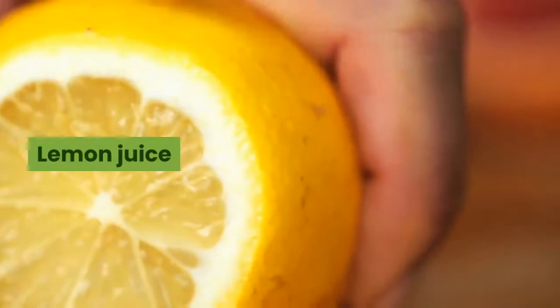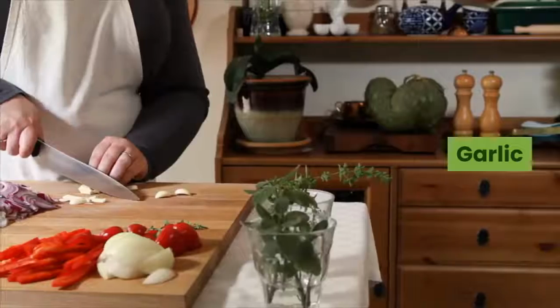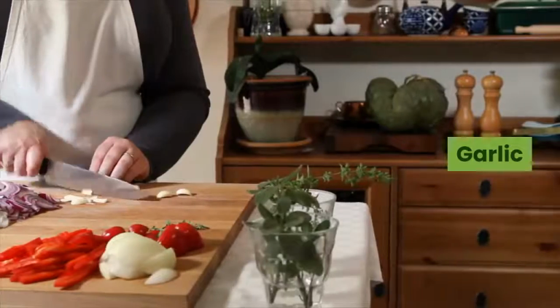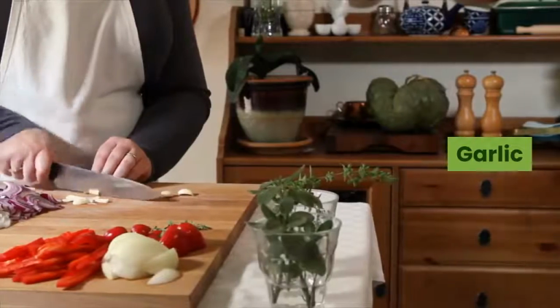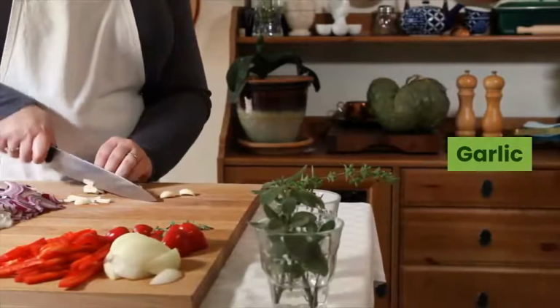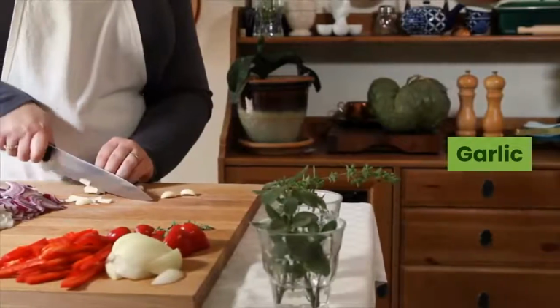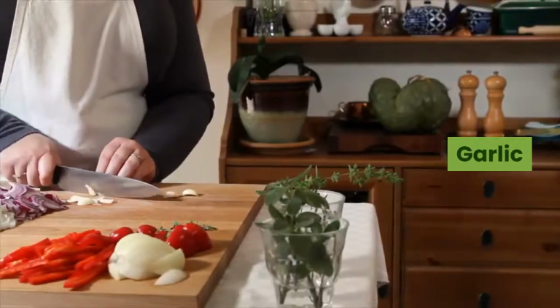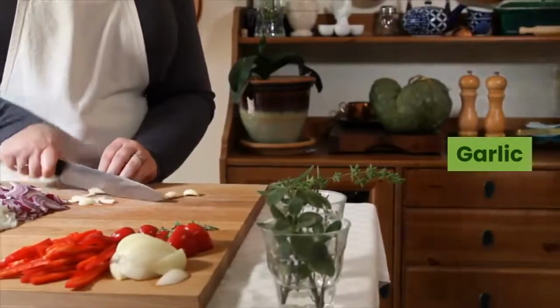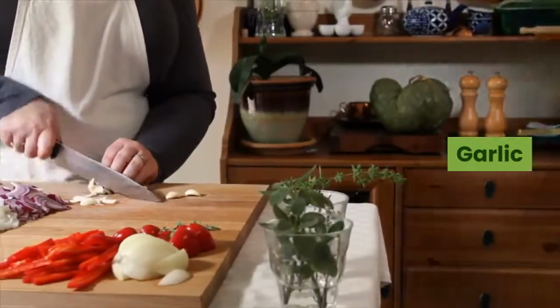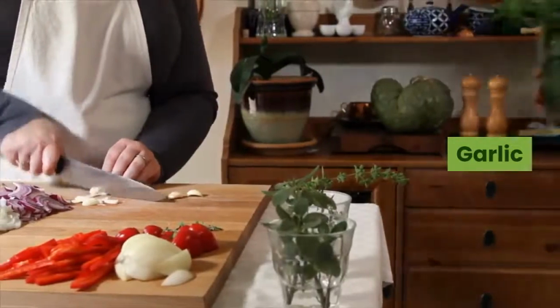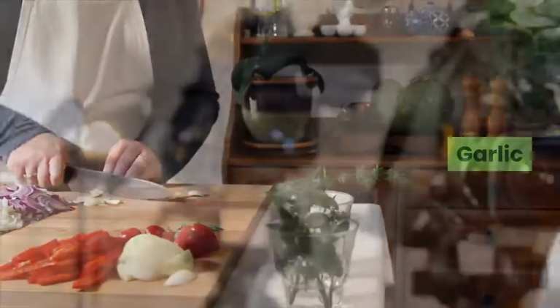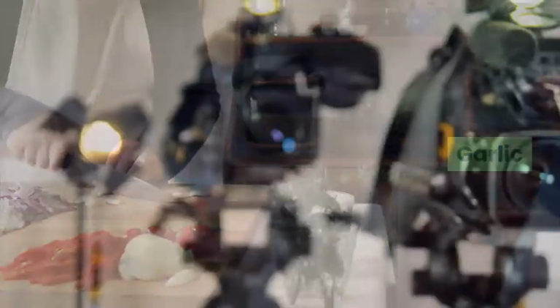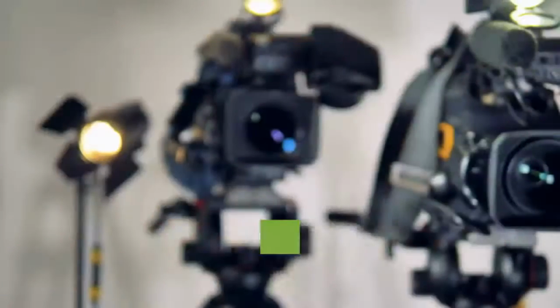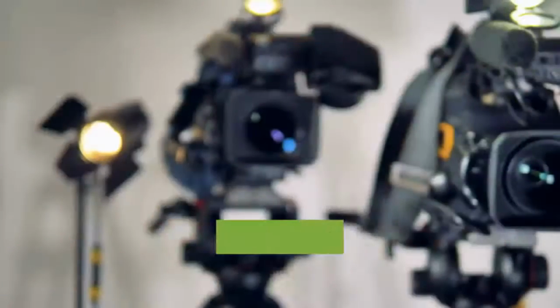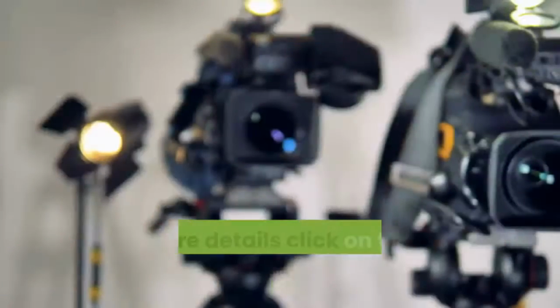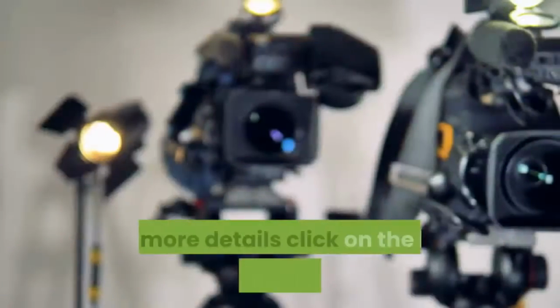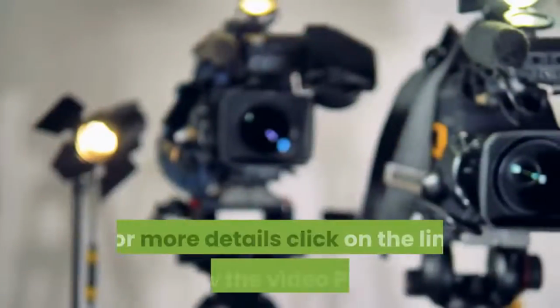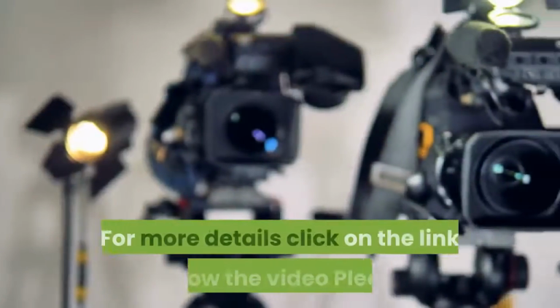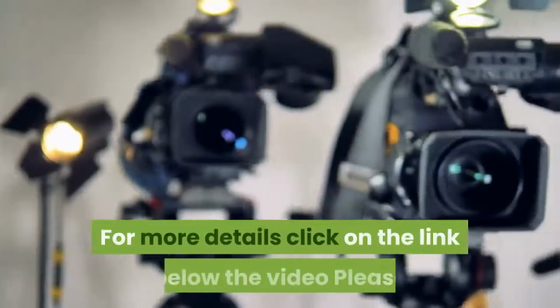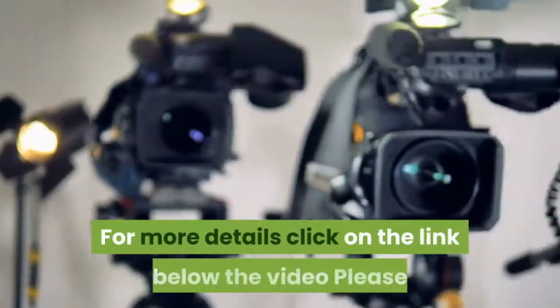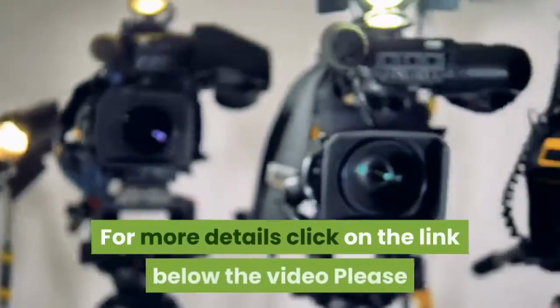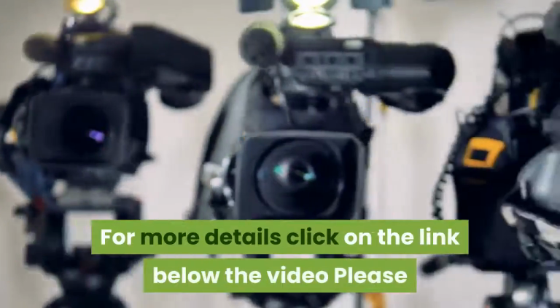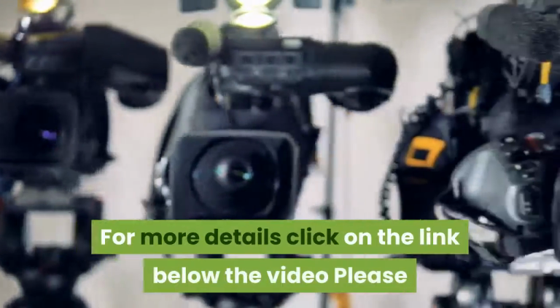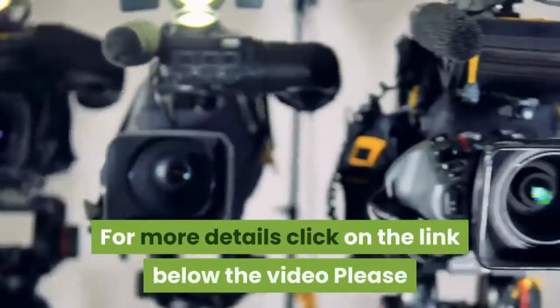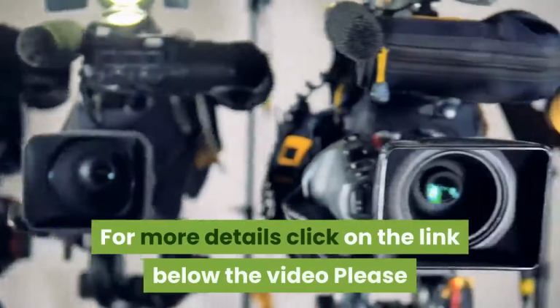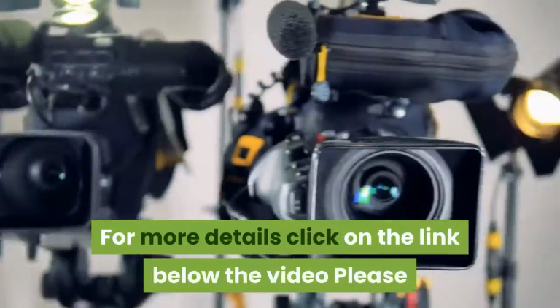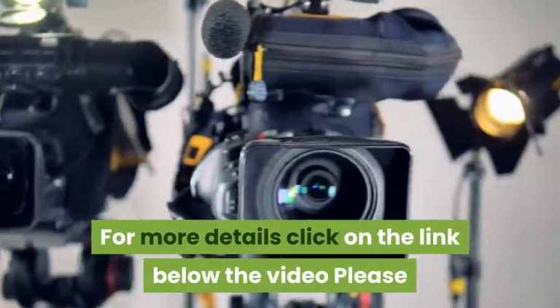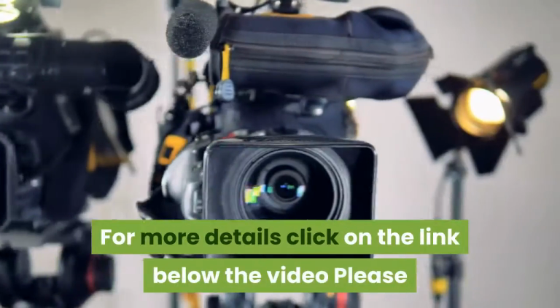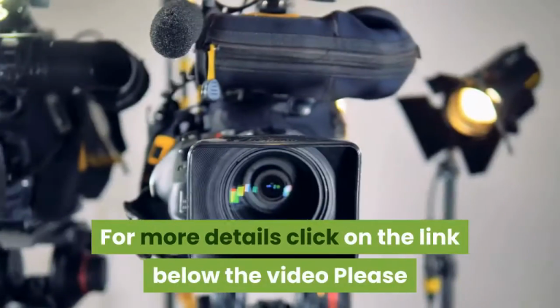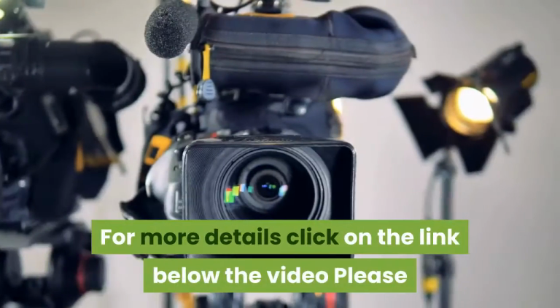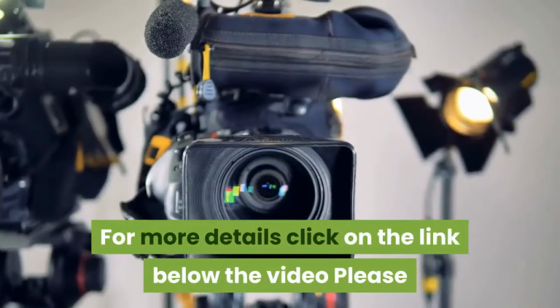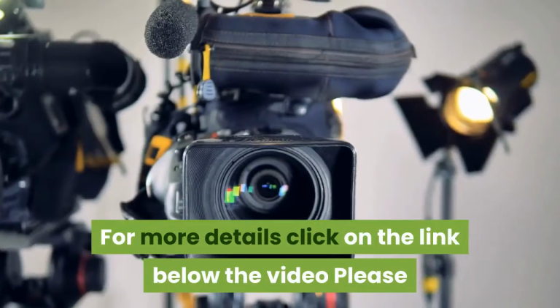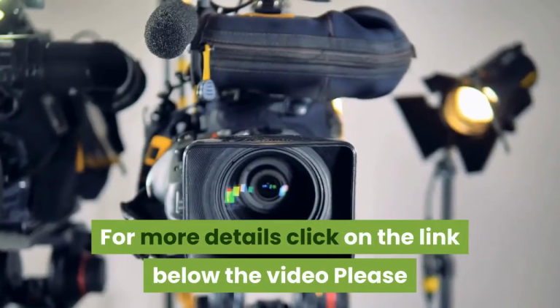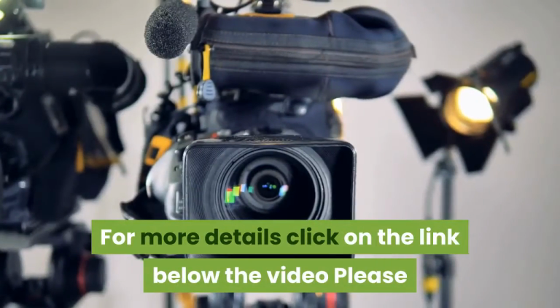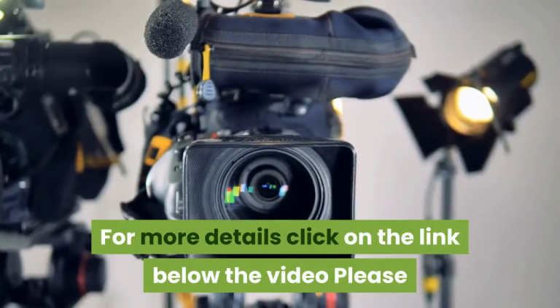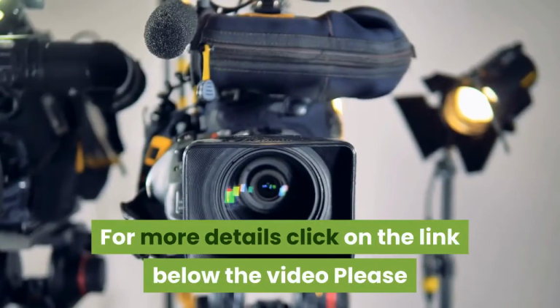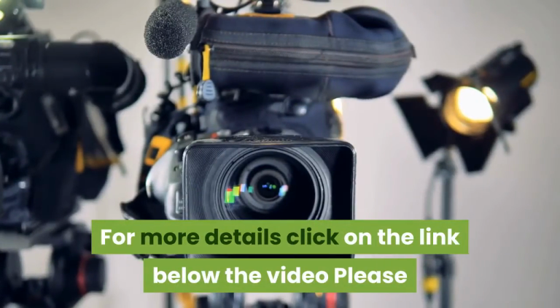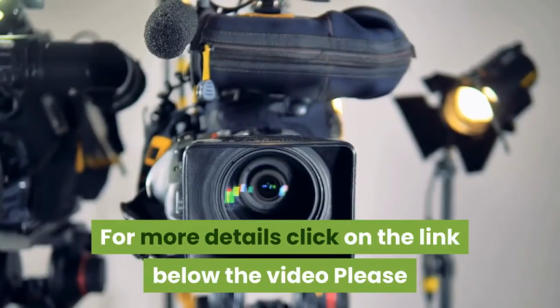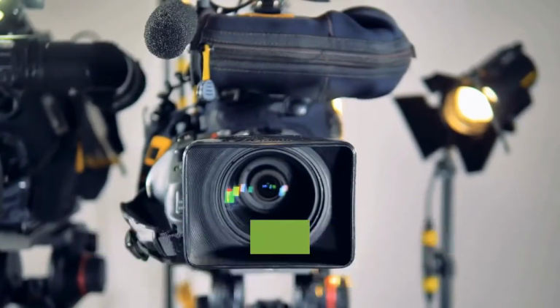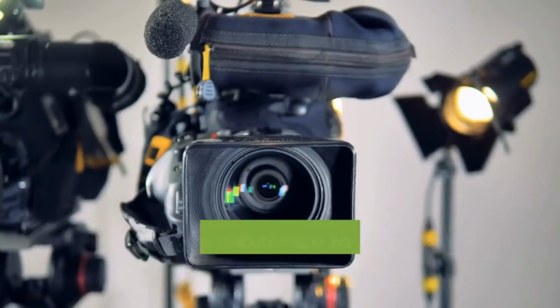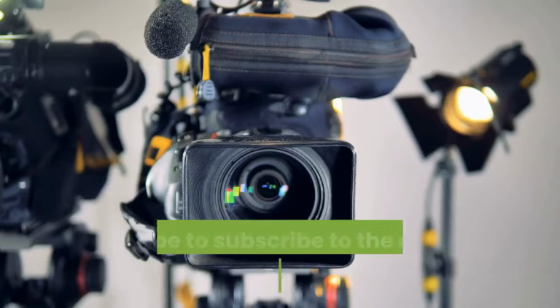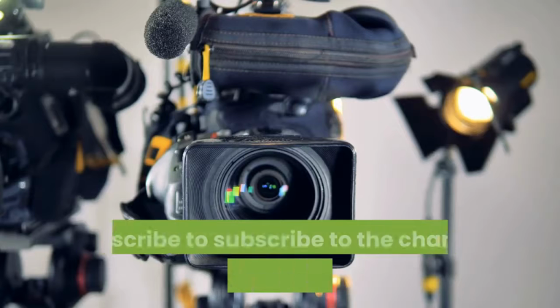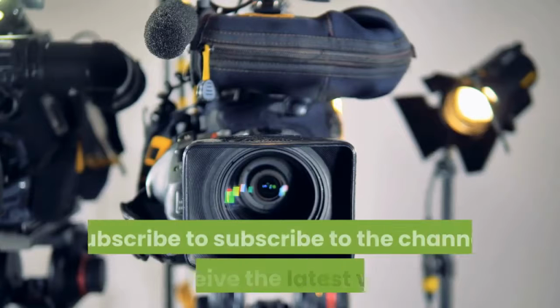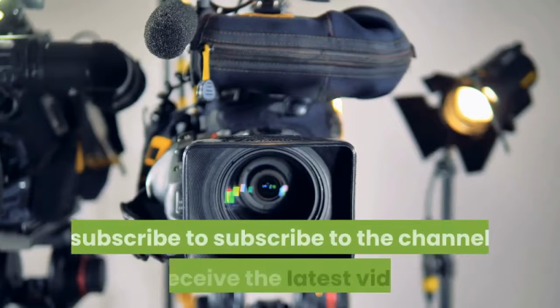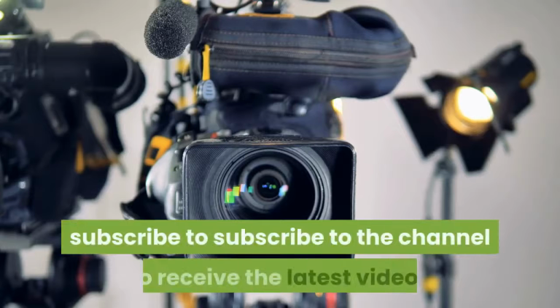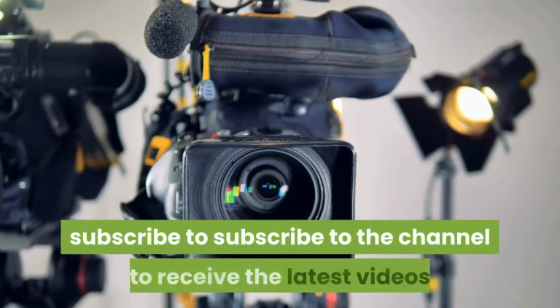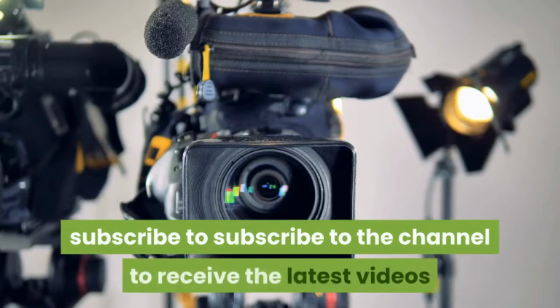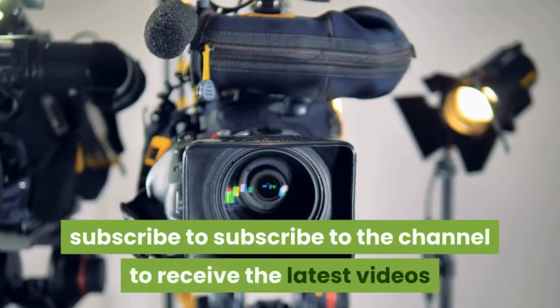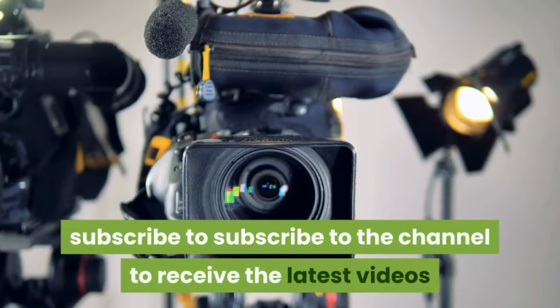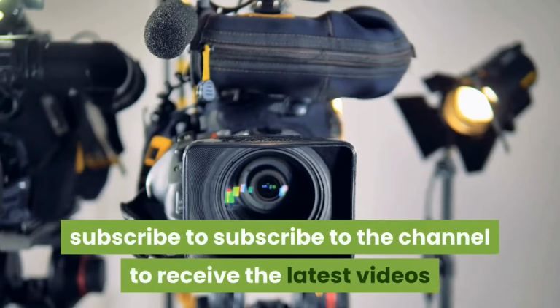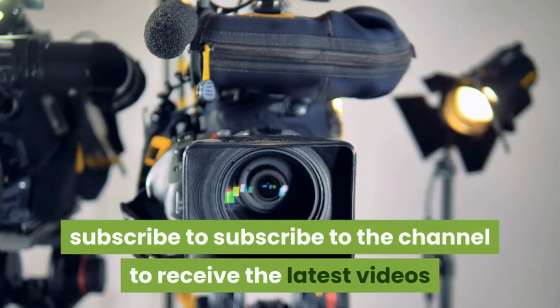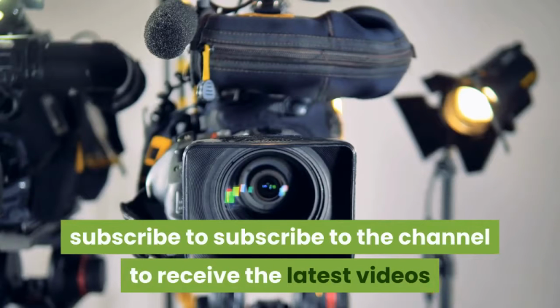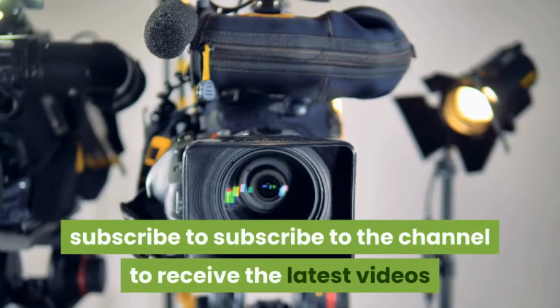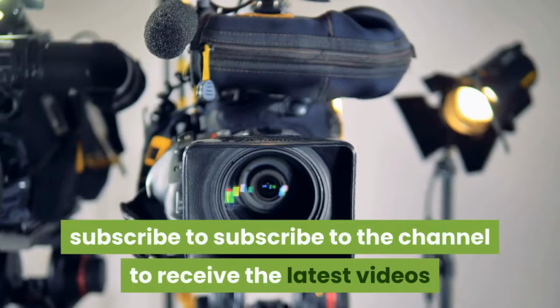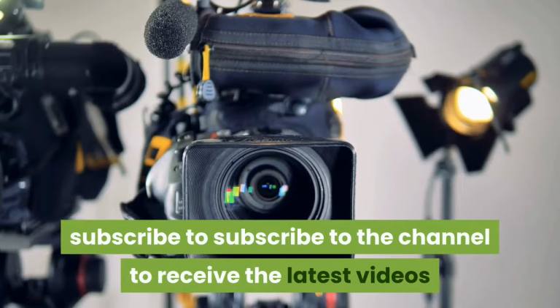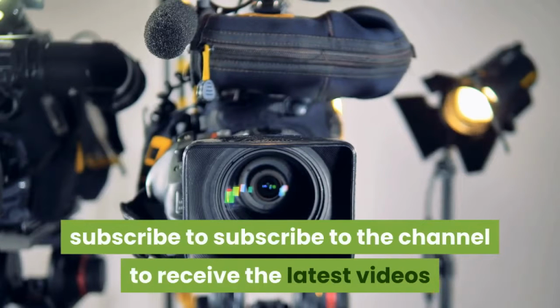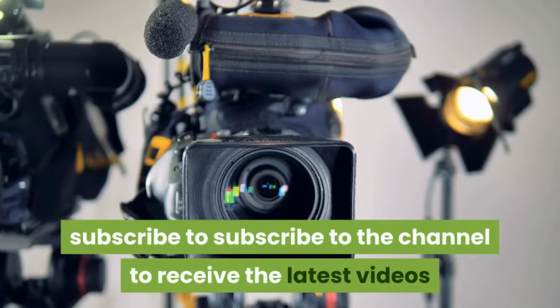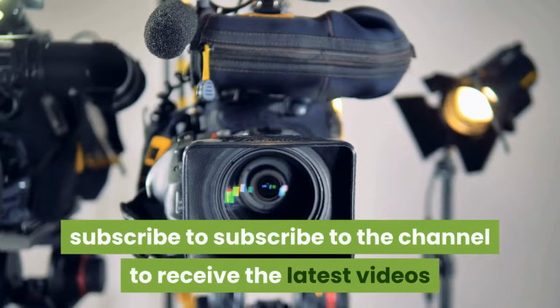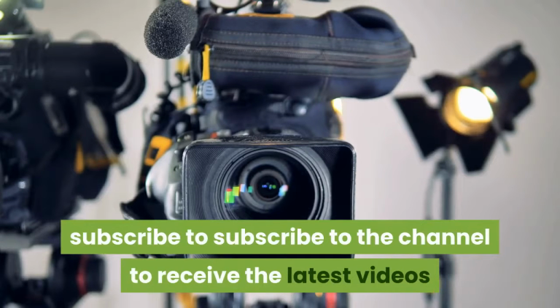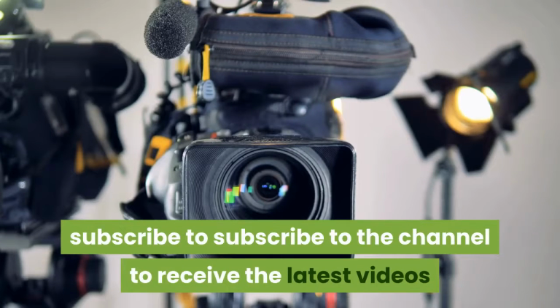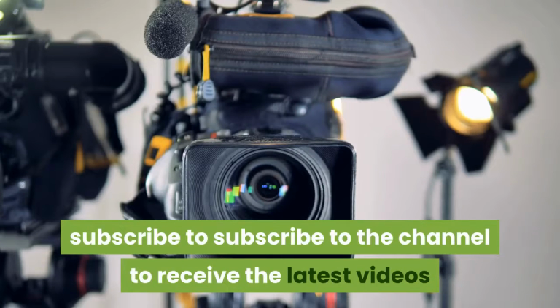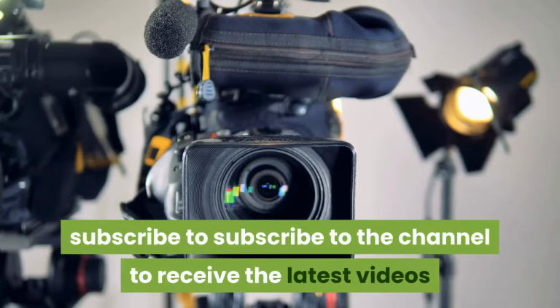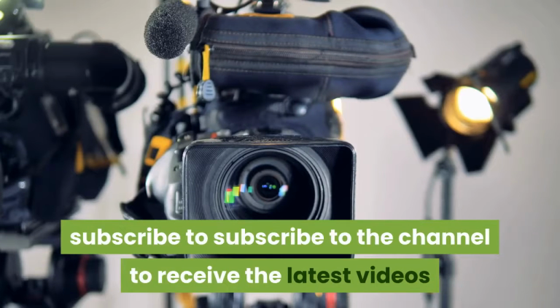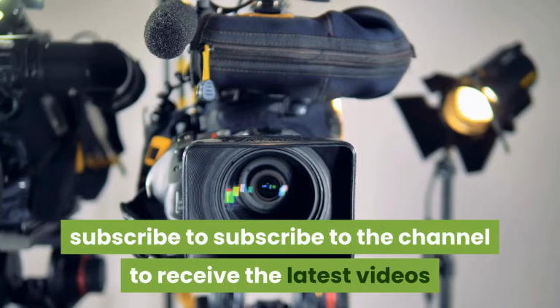For more details, click on the link below the video. Please subscribe to the channel to receive the latest videos.